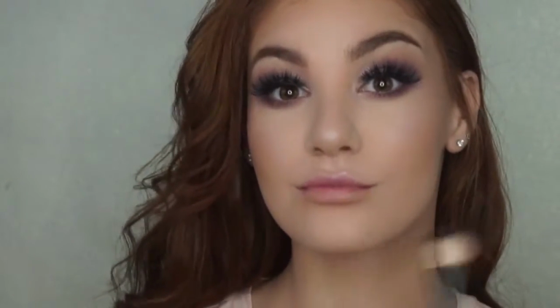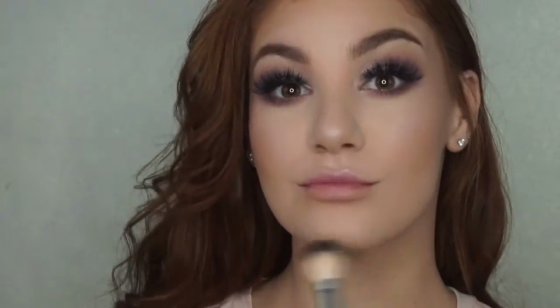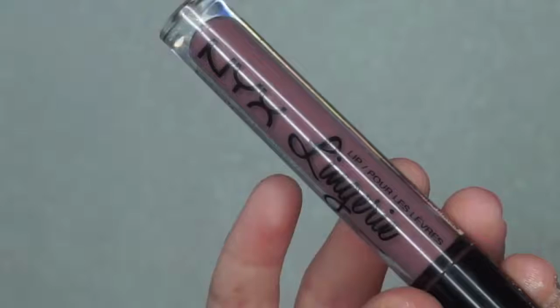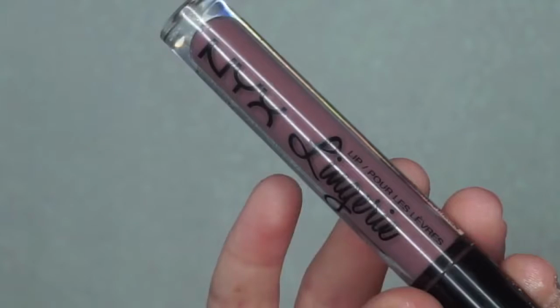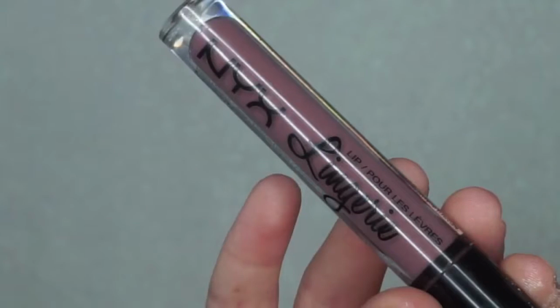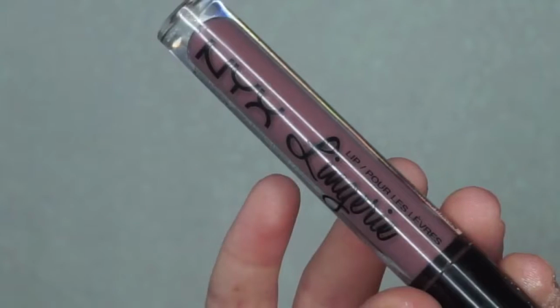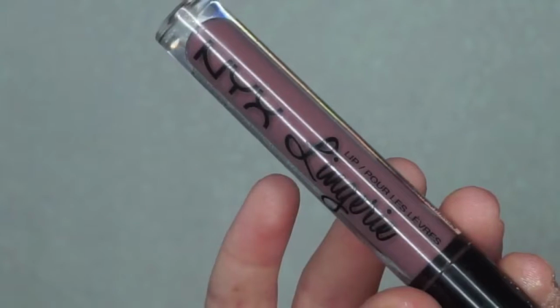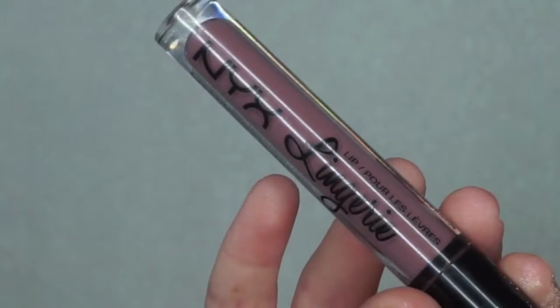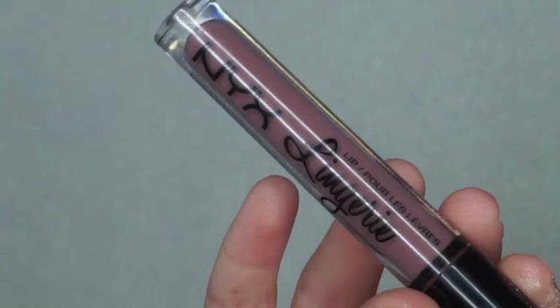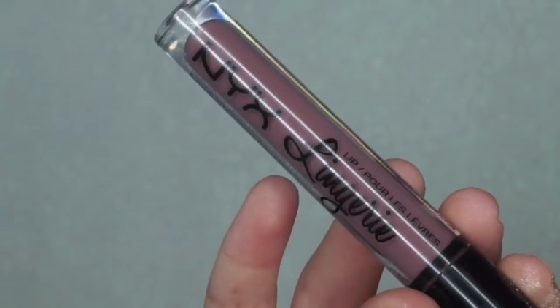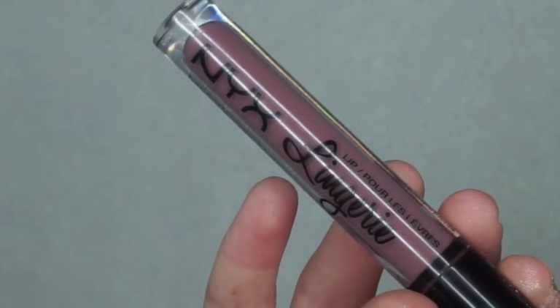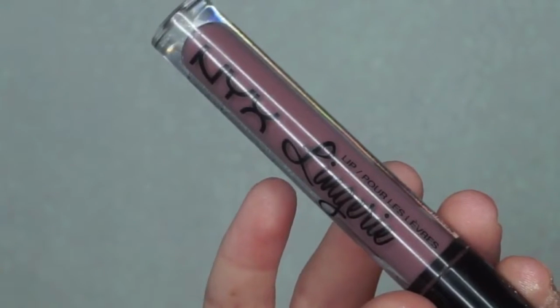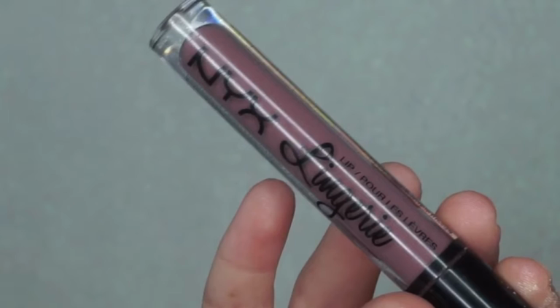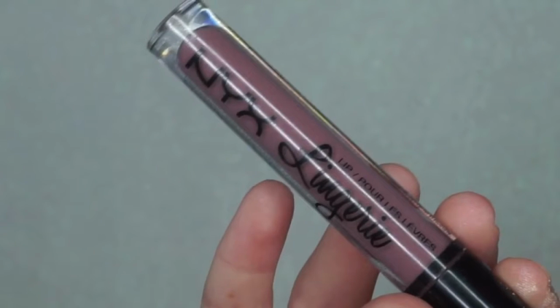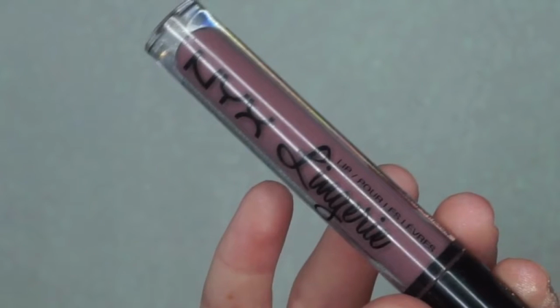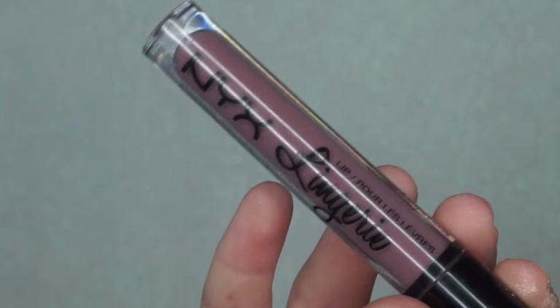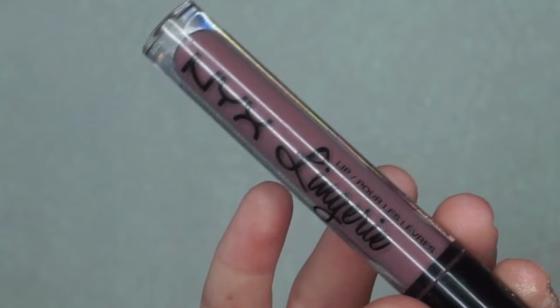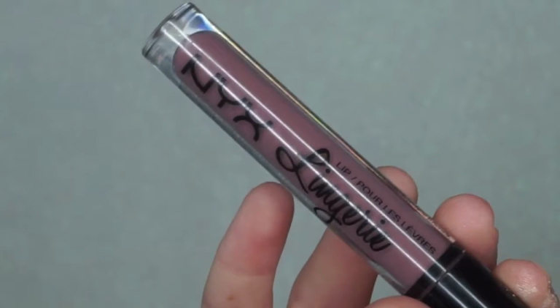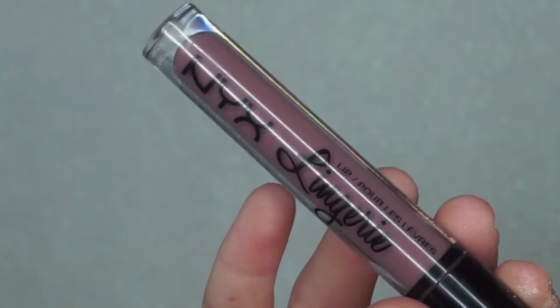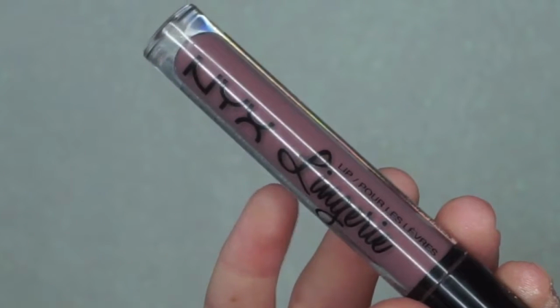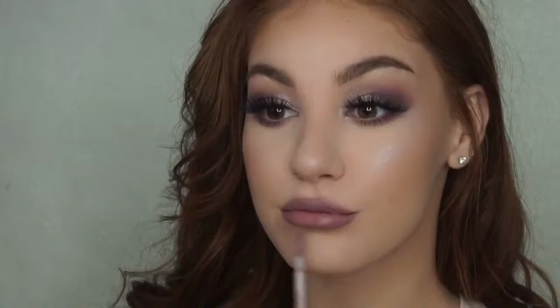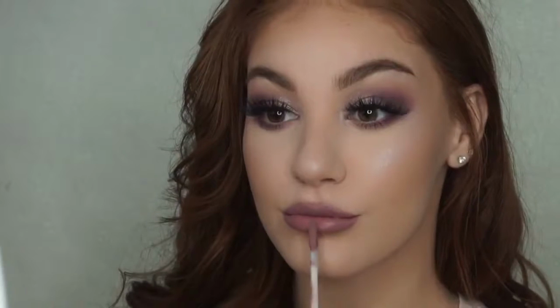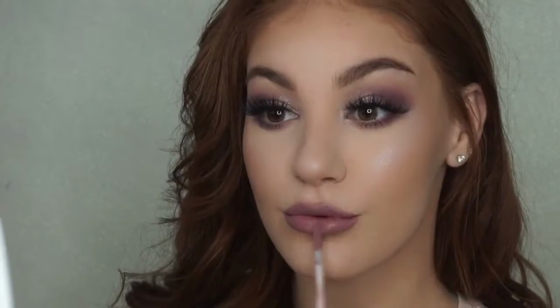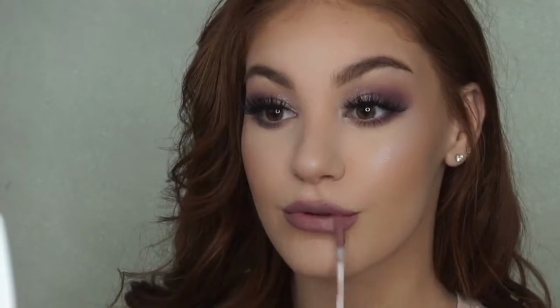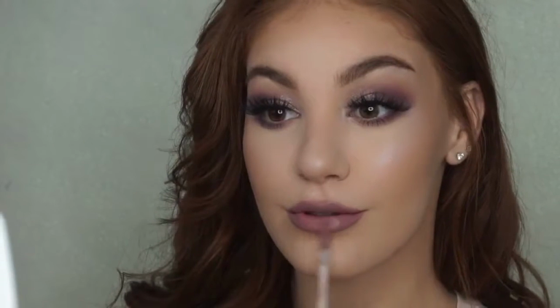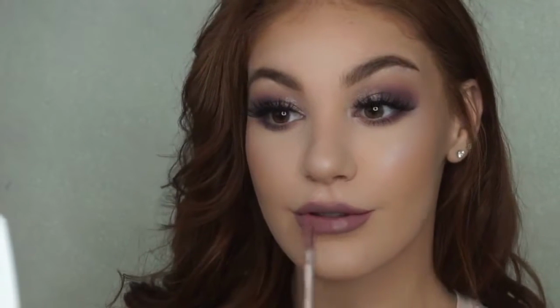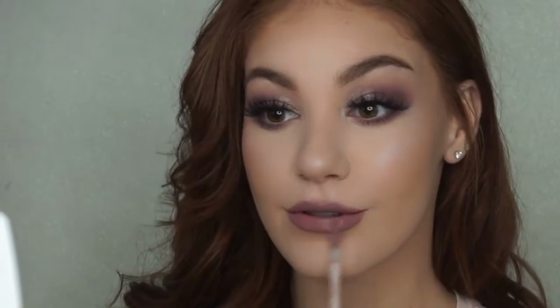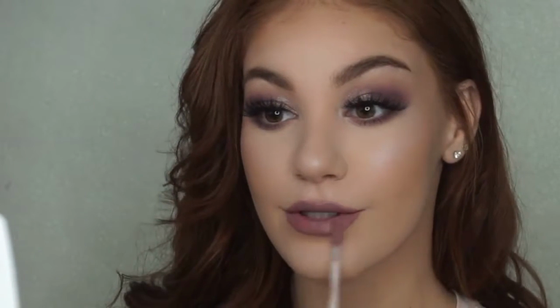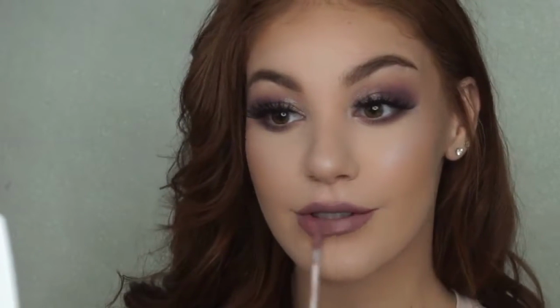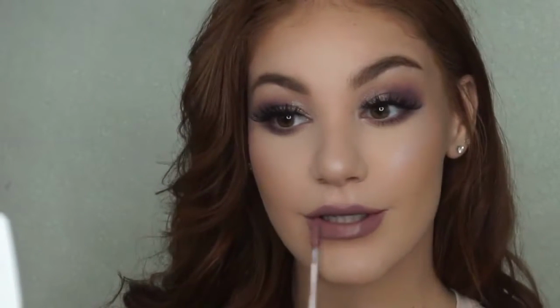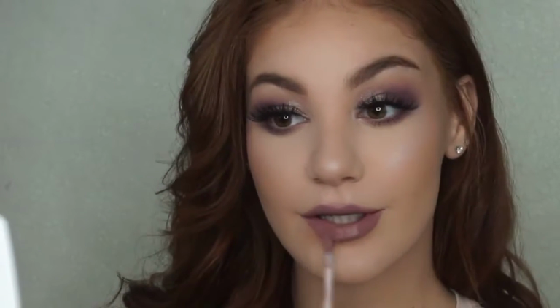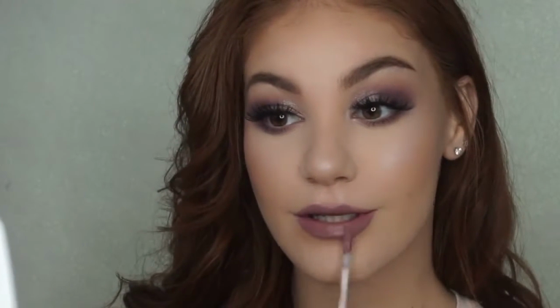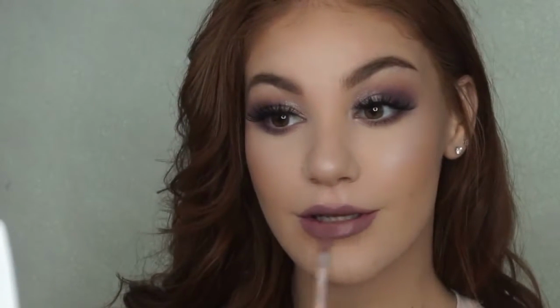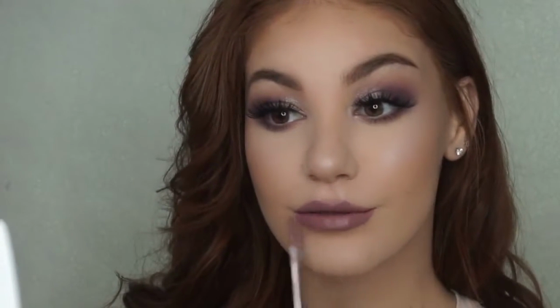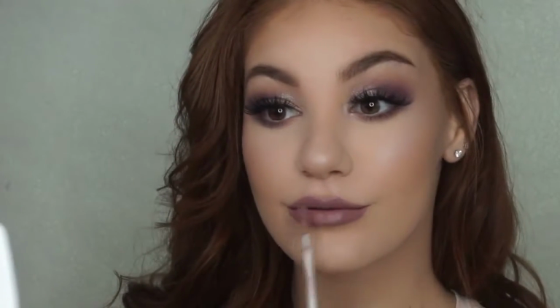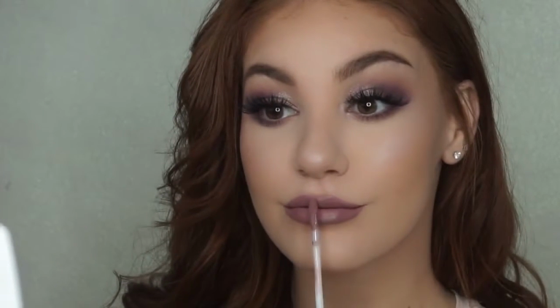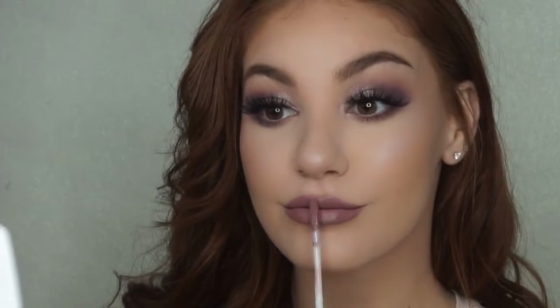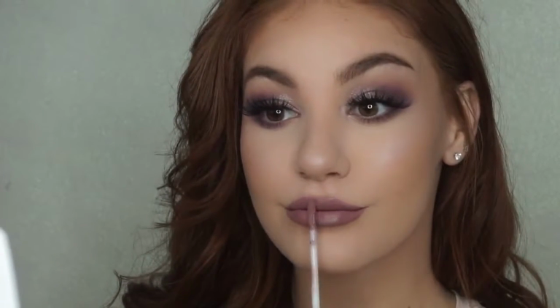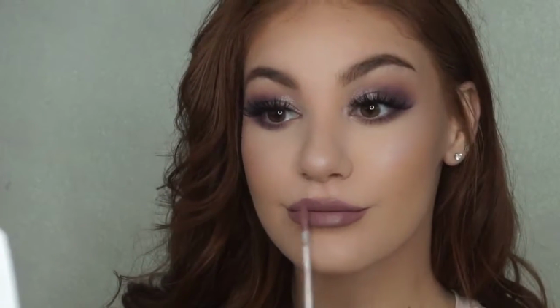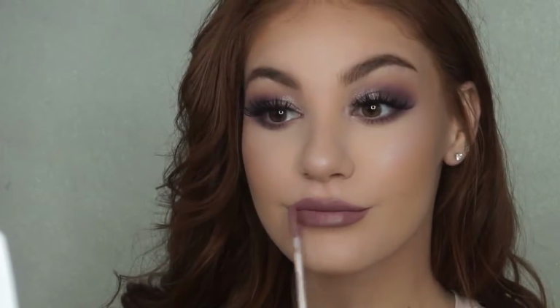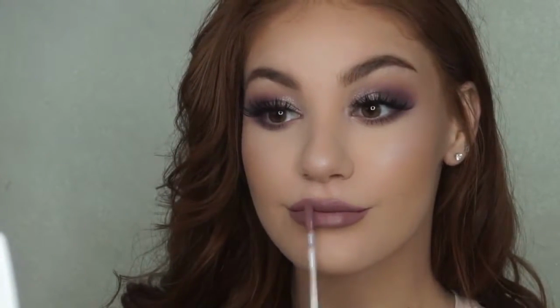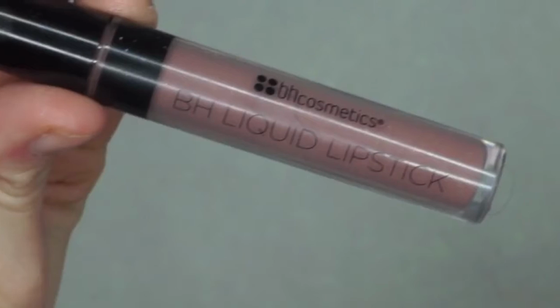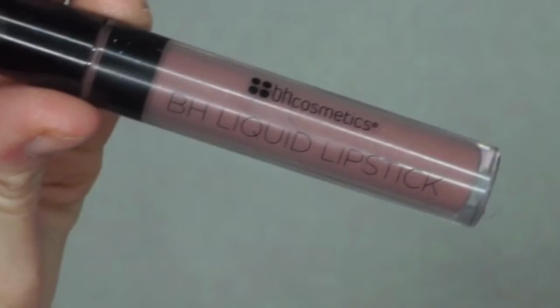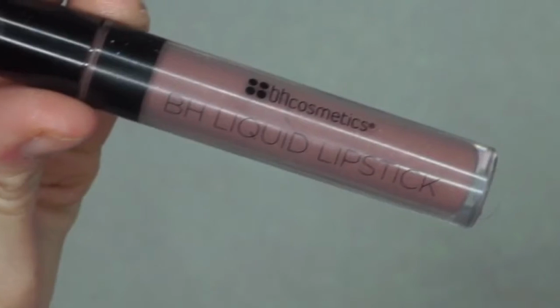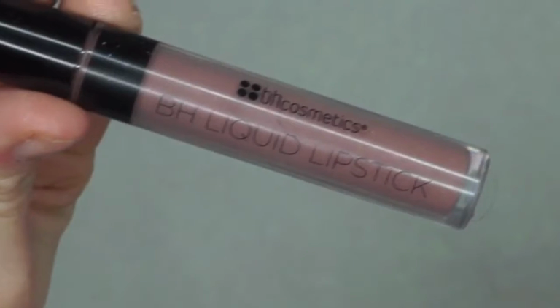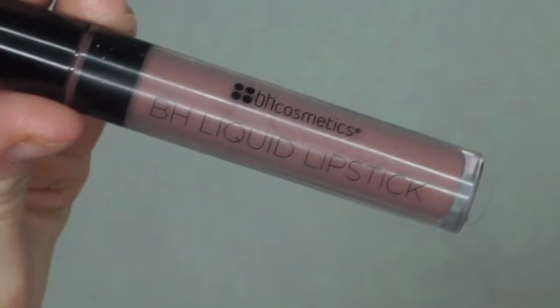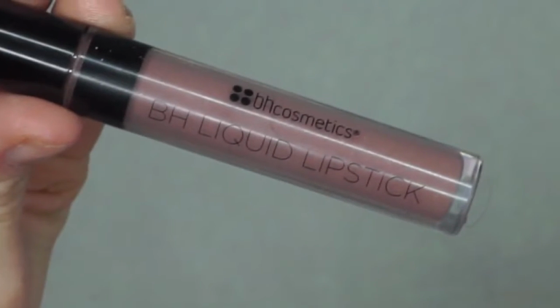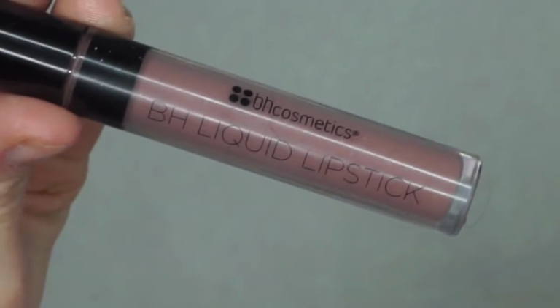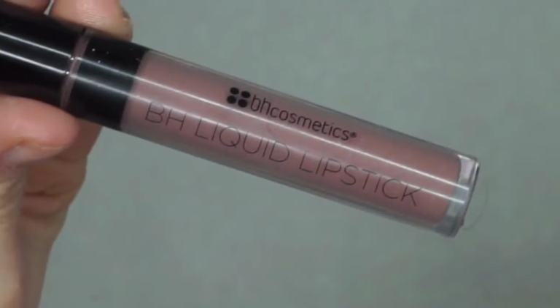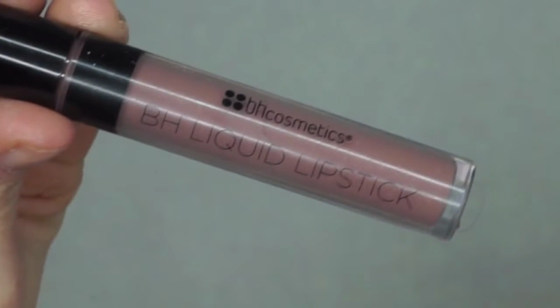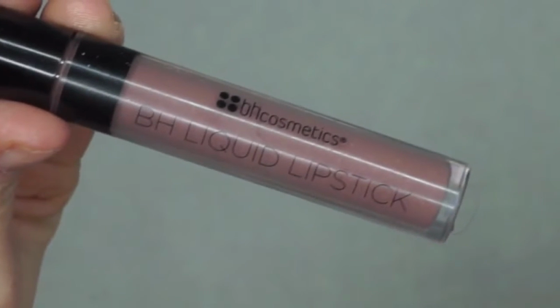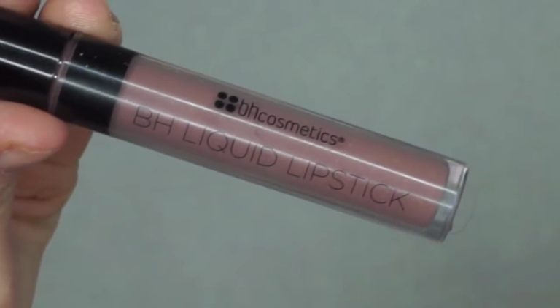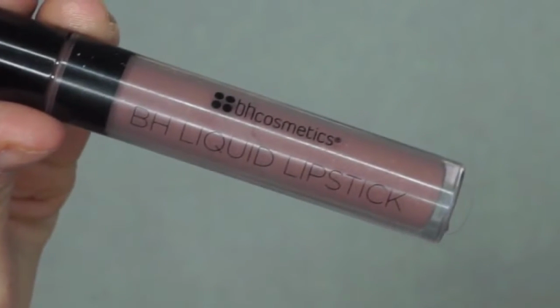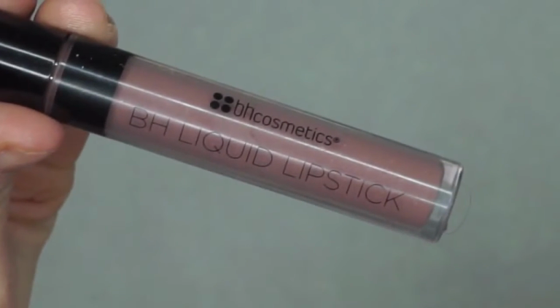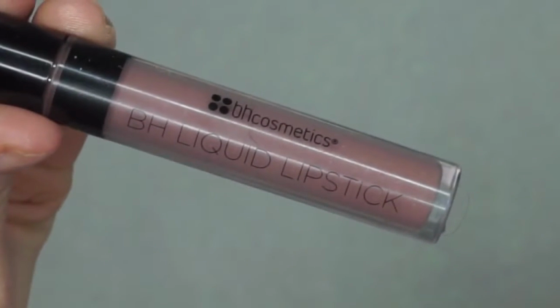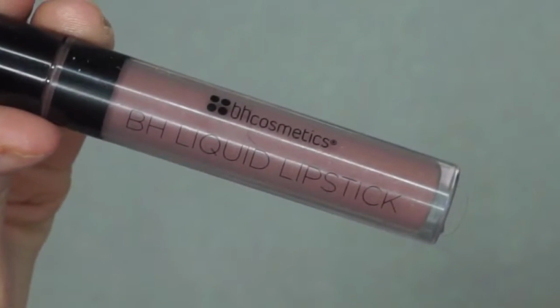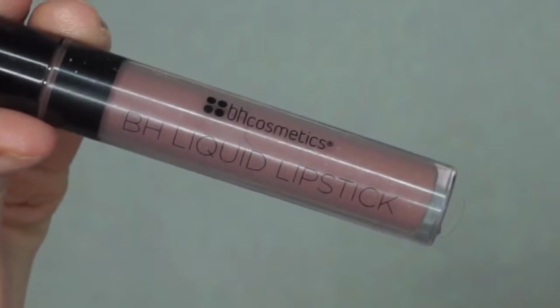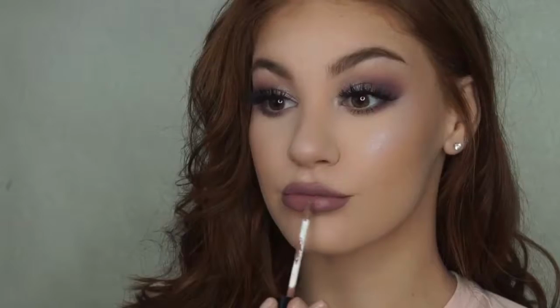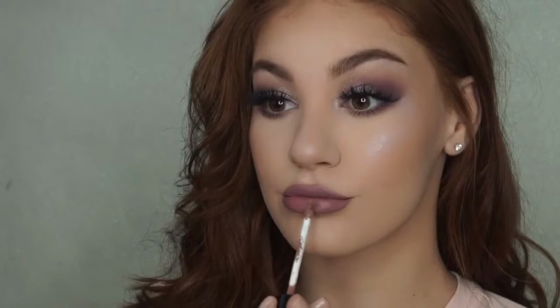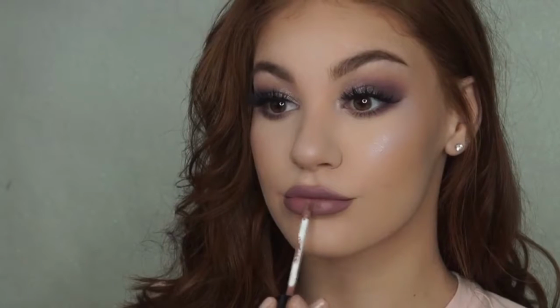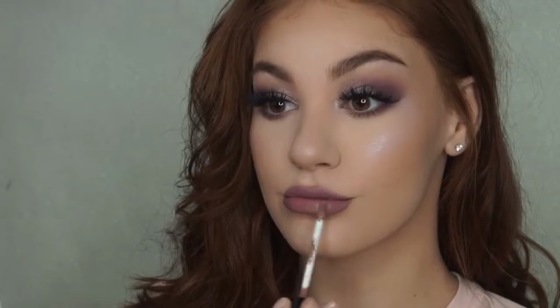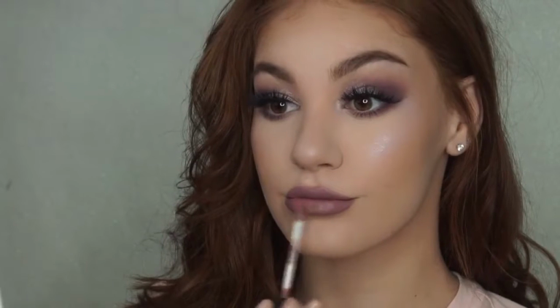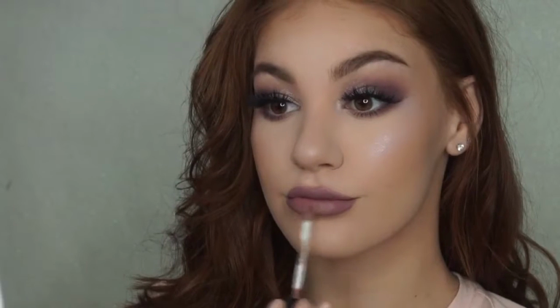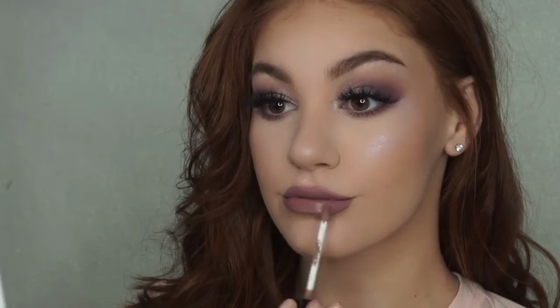On the lips, I am applying the NYX Lip Lingerie in the shade Embellishment and topping it off with the BH Cosmetics Liquid Lipstick in the shade Muse.